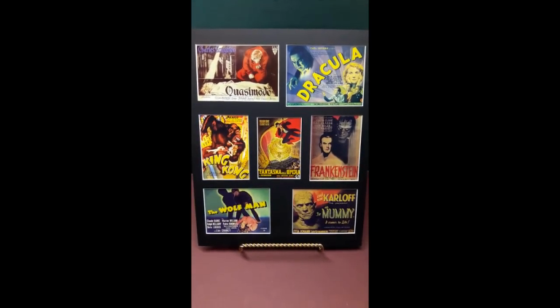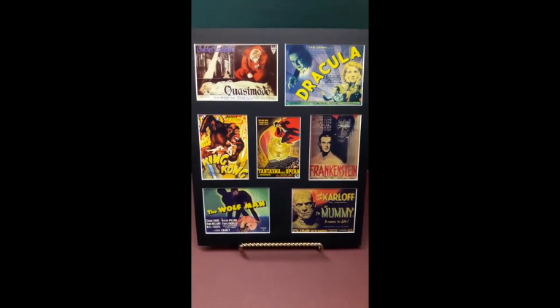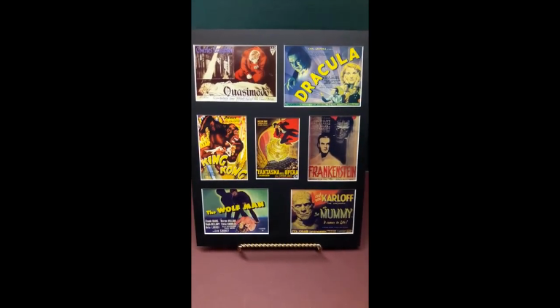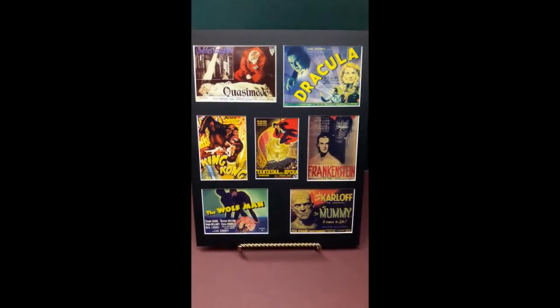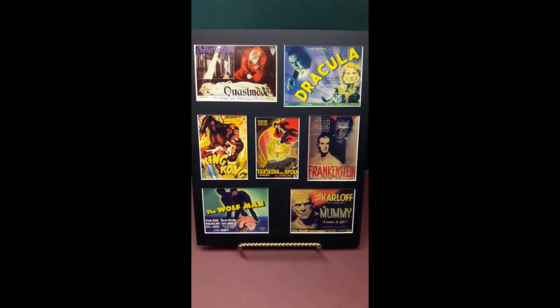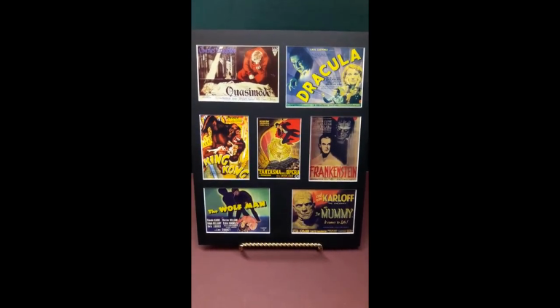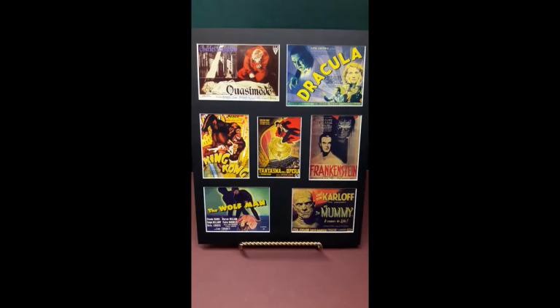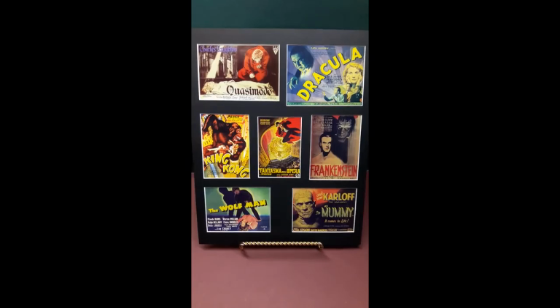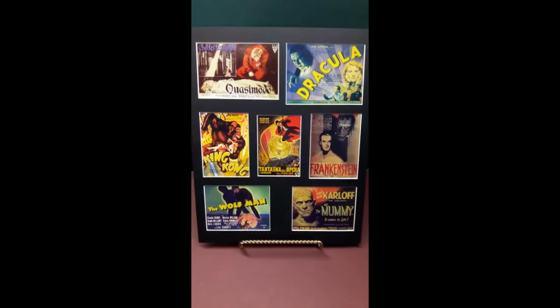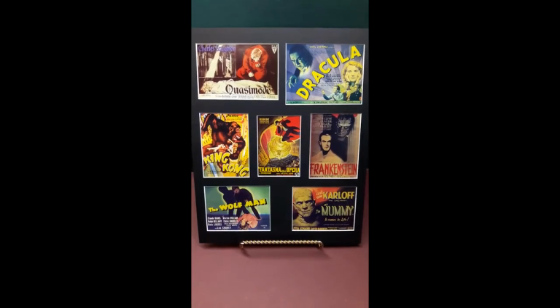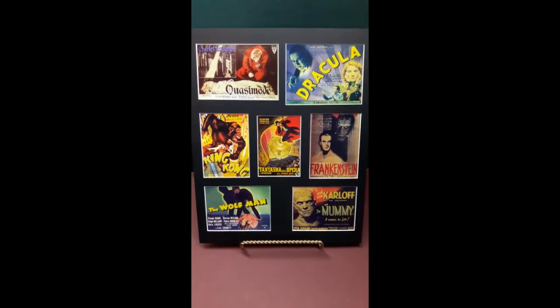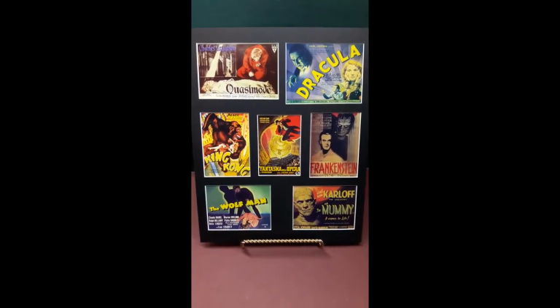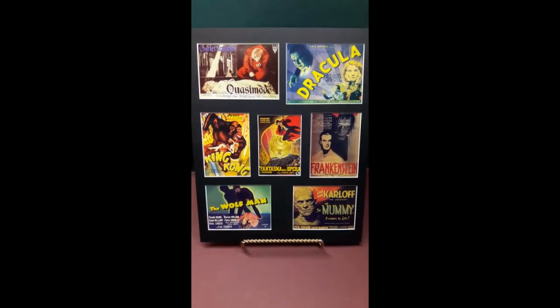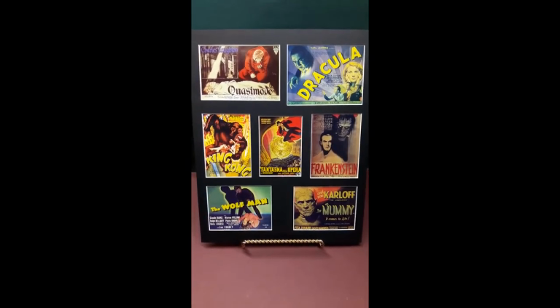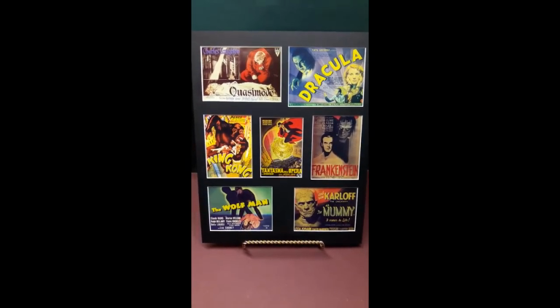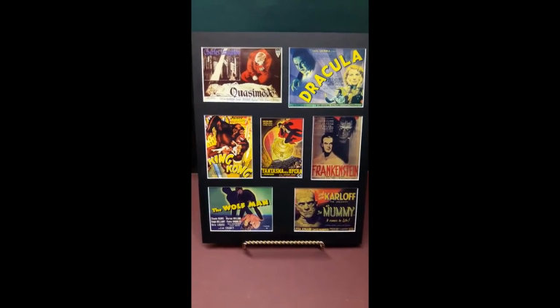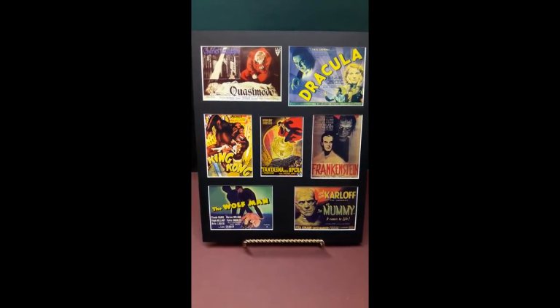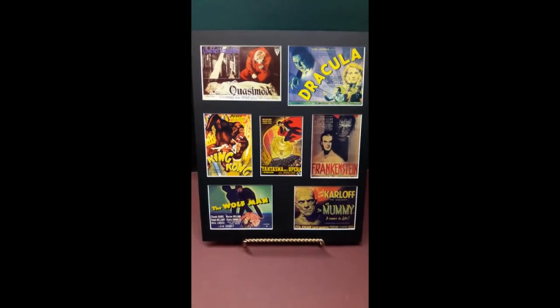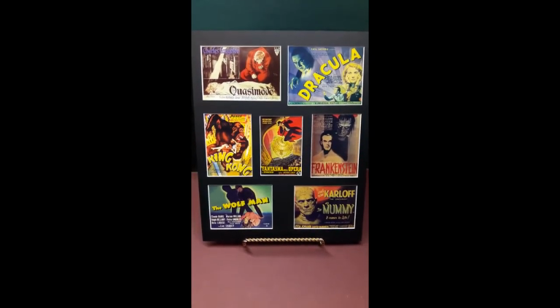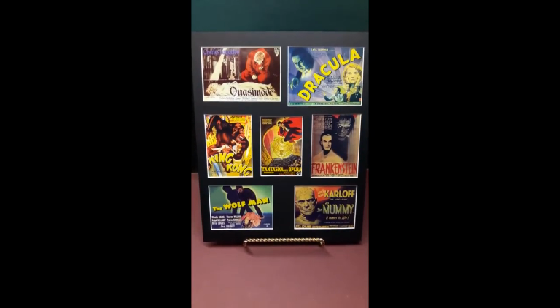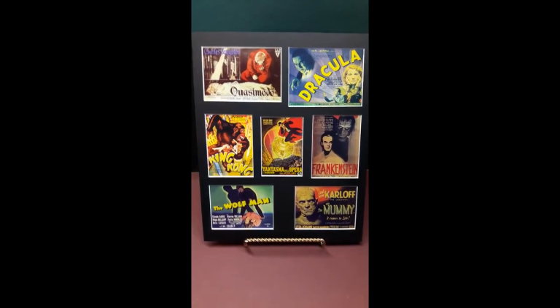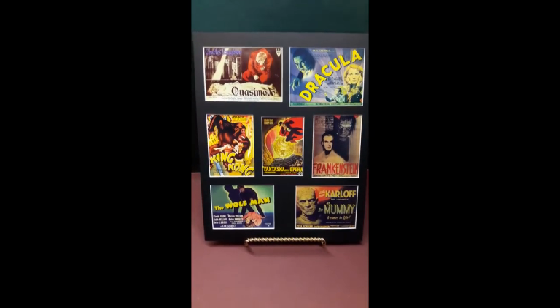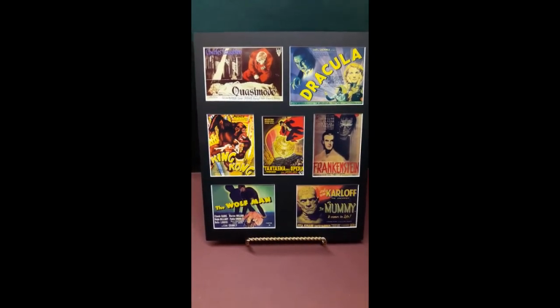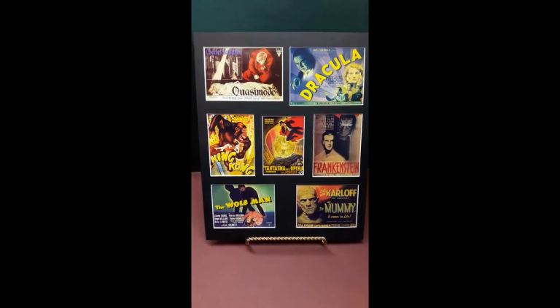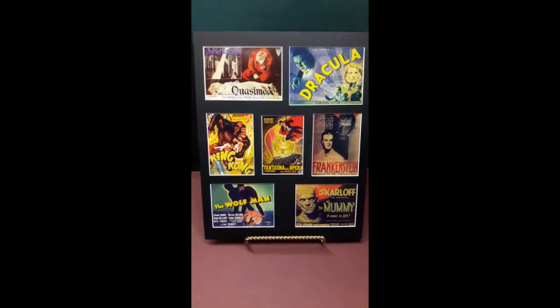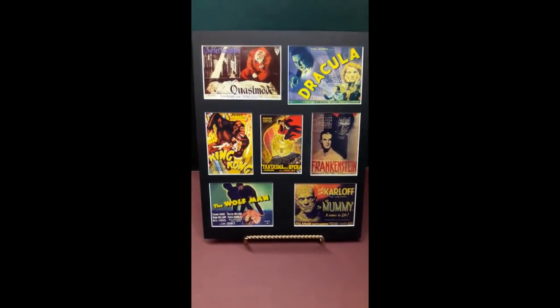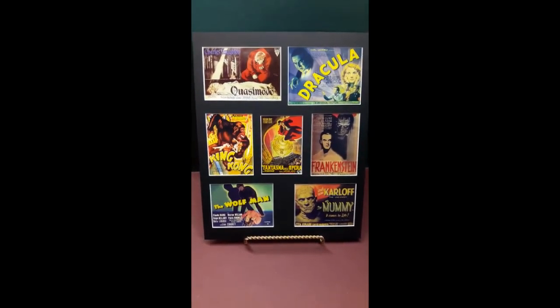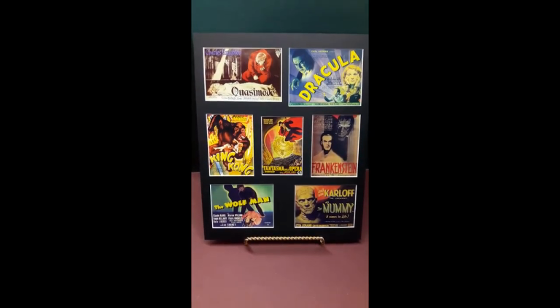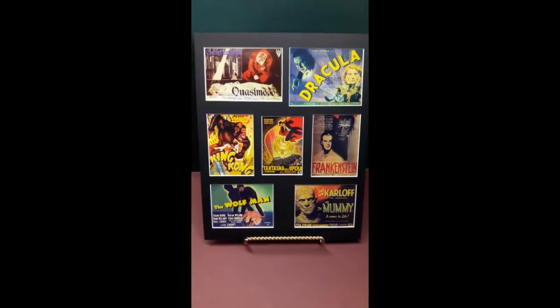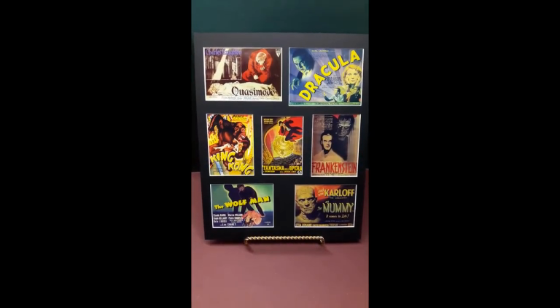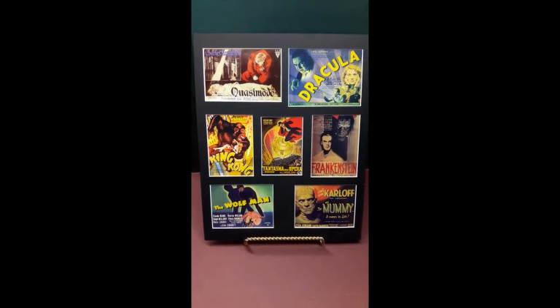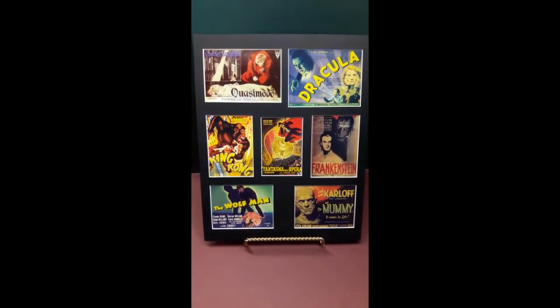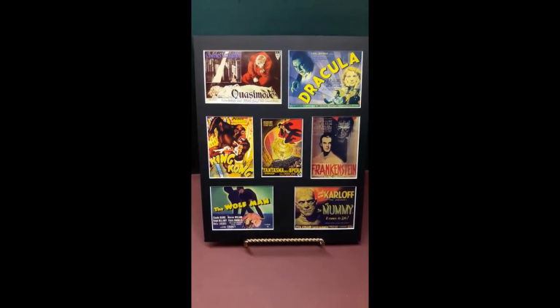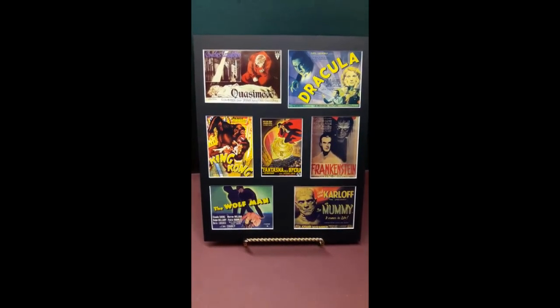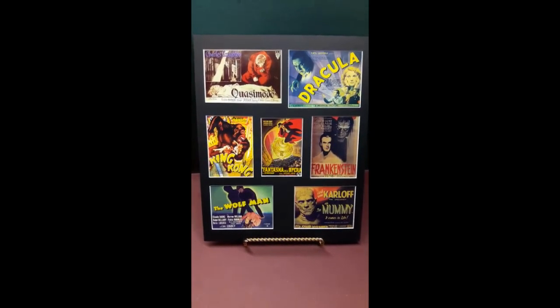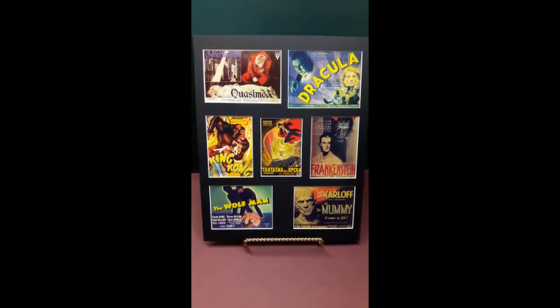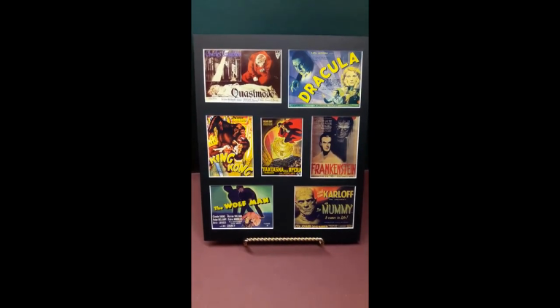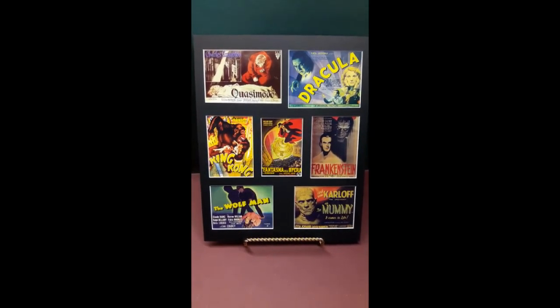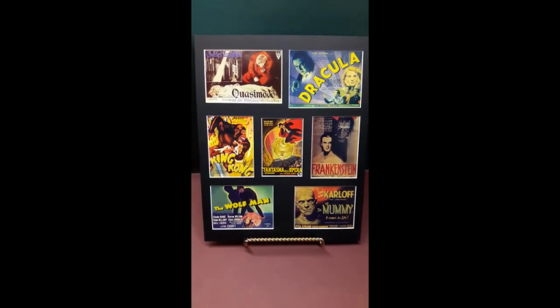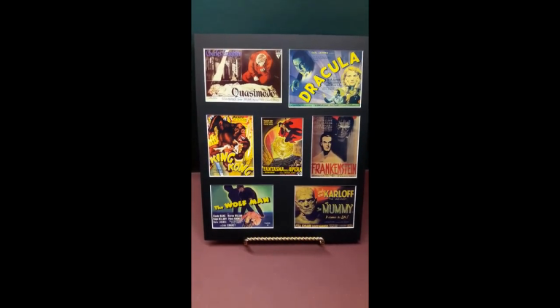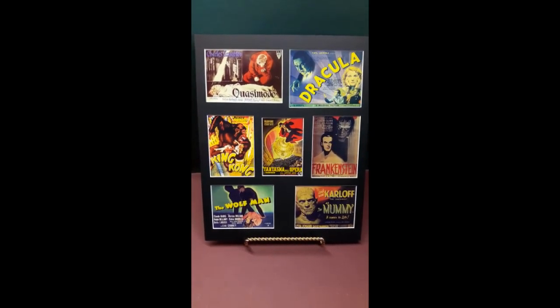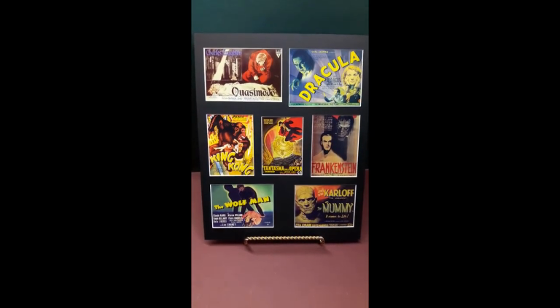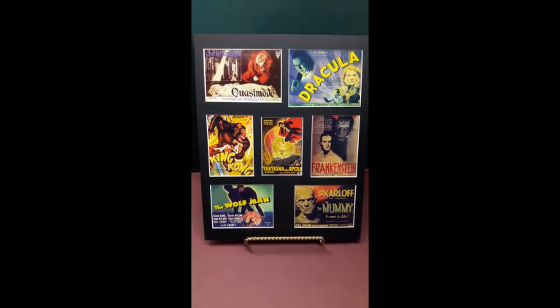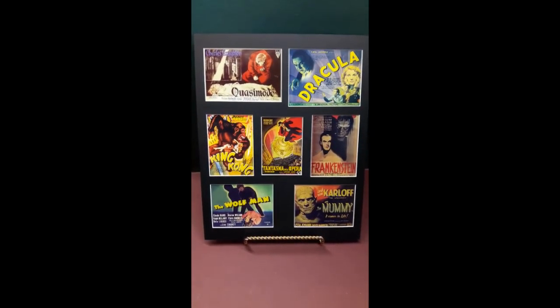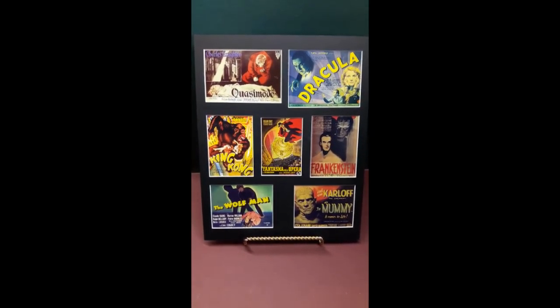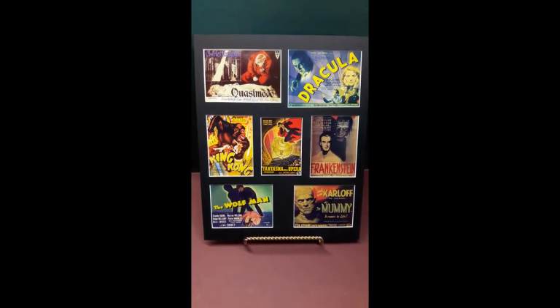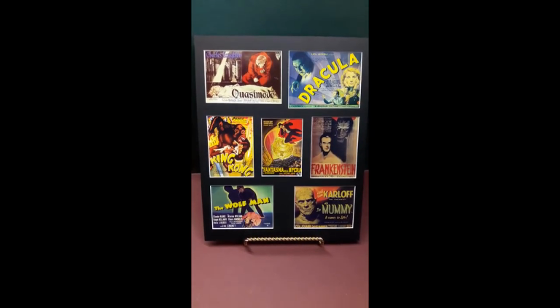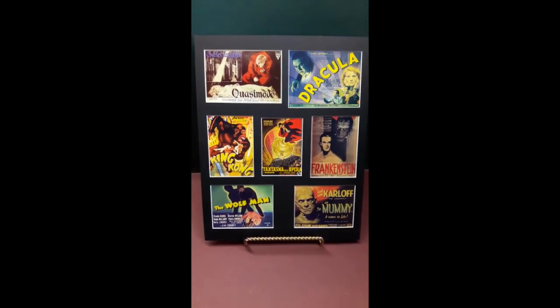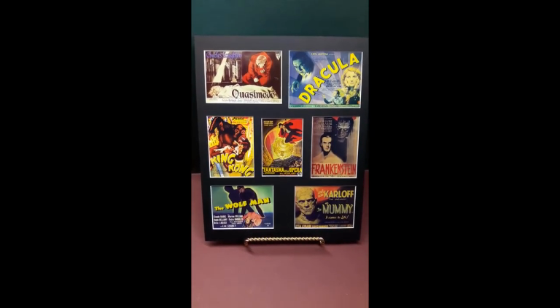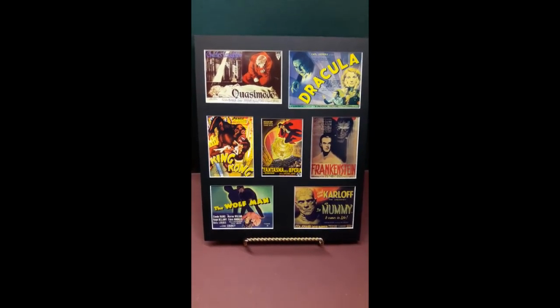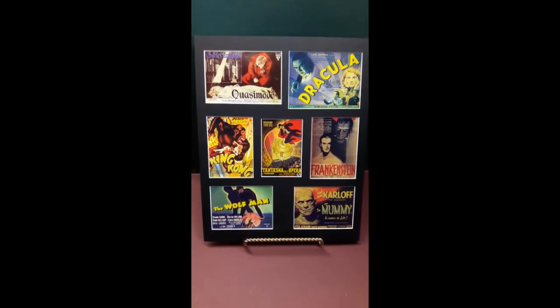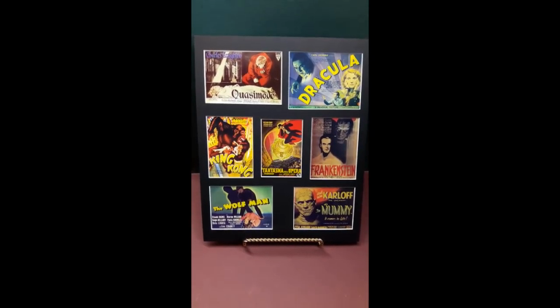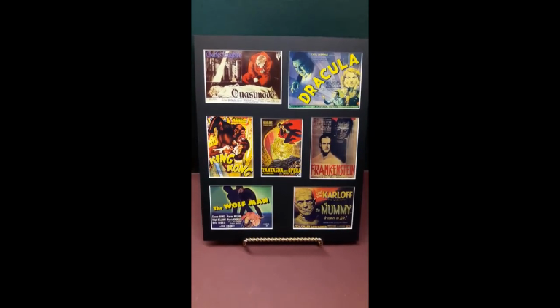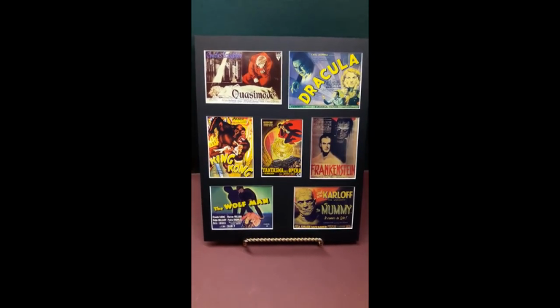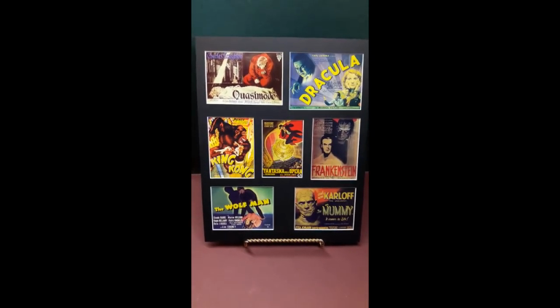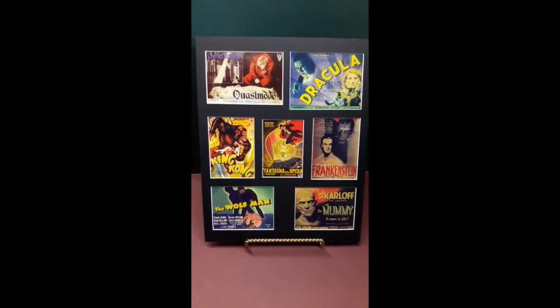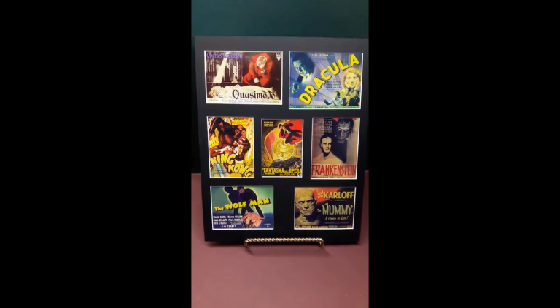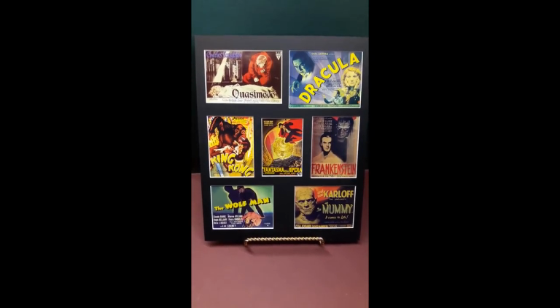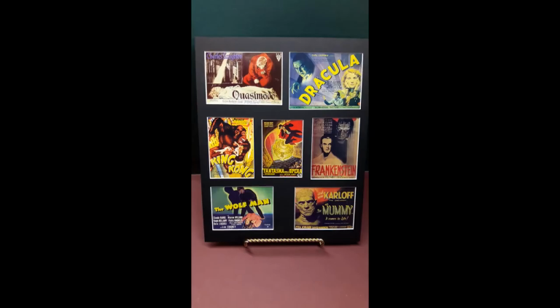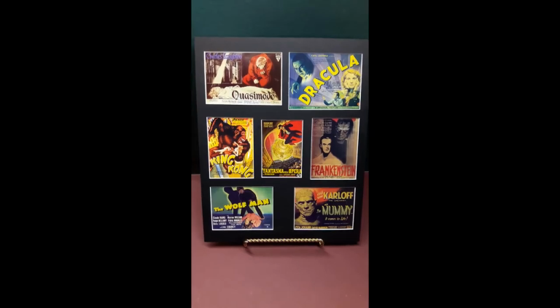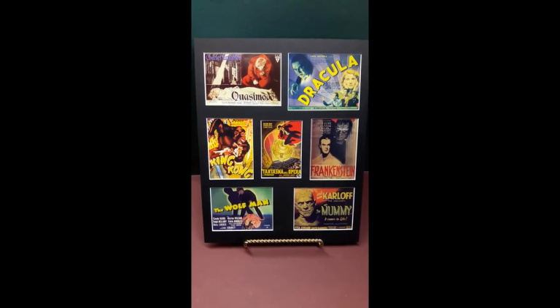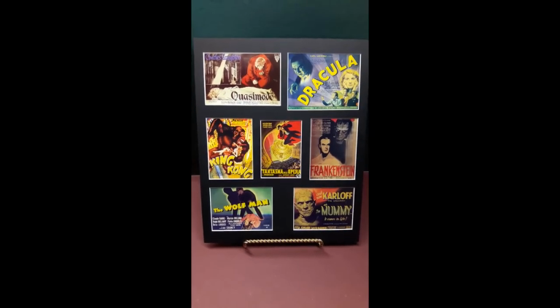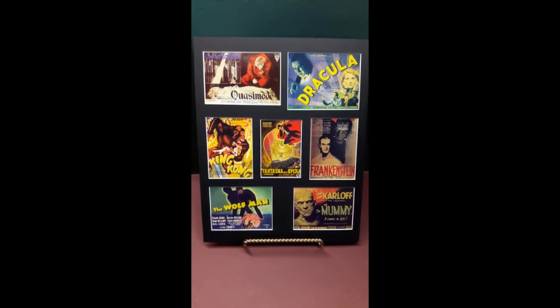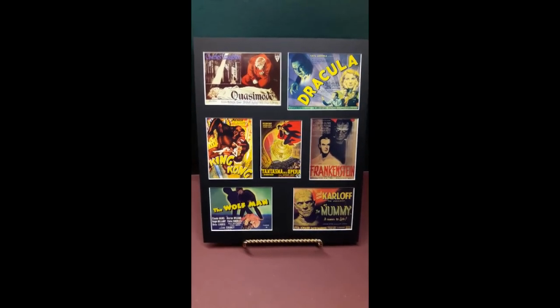Classic Horror No. 4 from Nostalgic Art Studios, available on eBay.